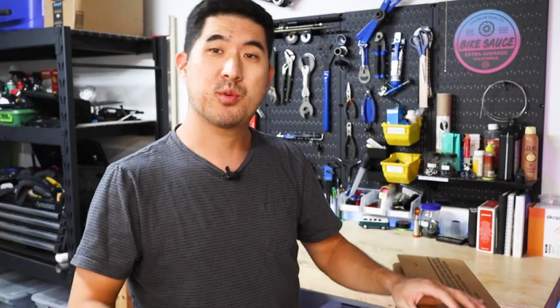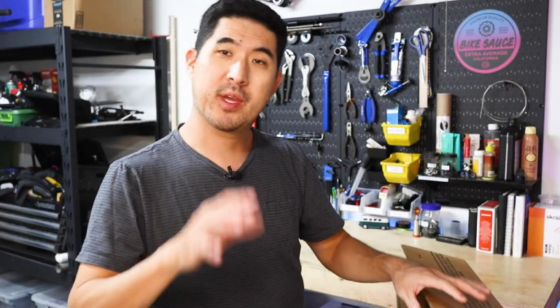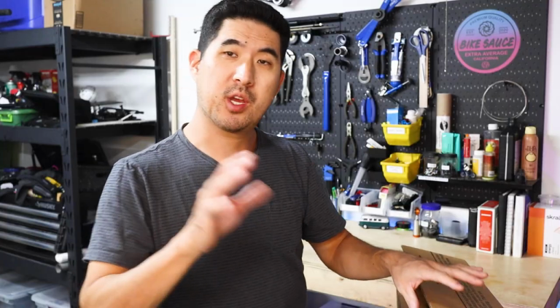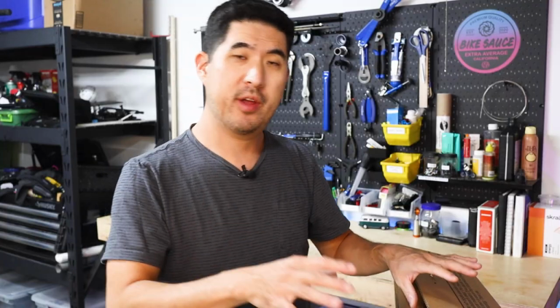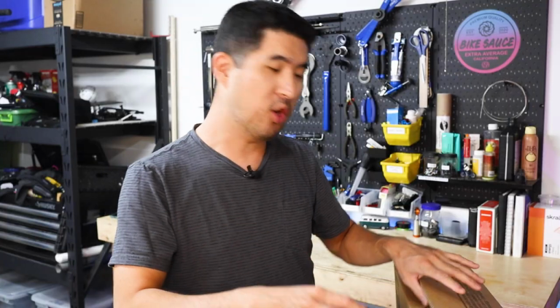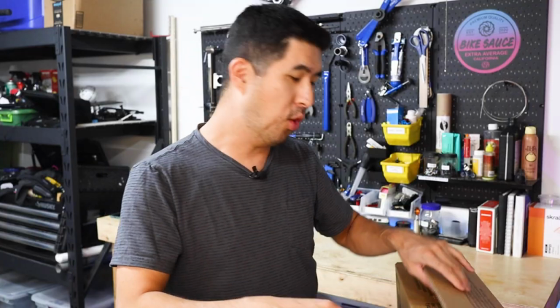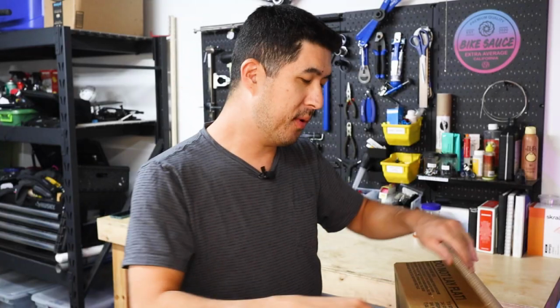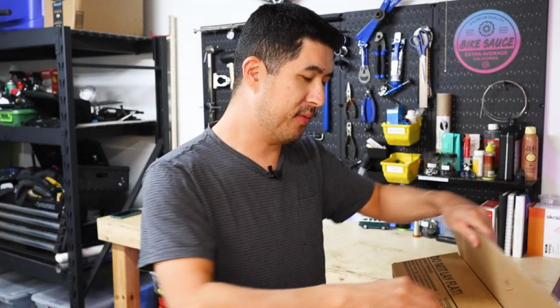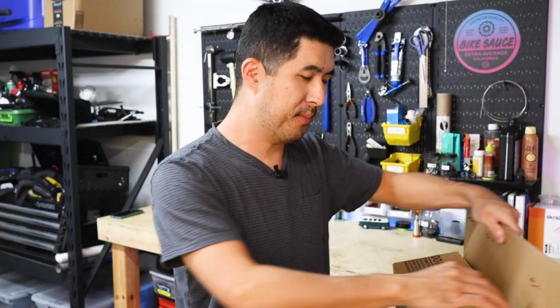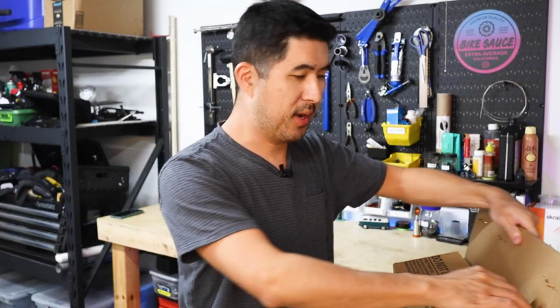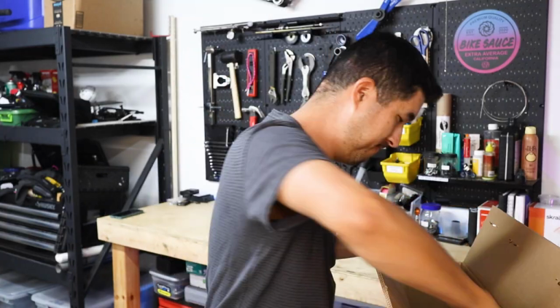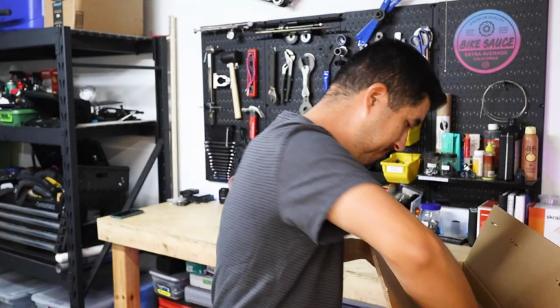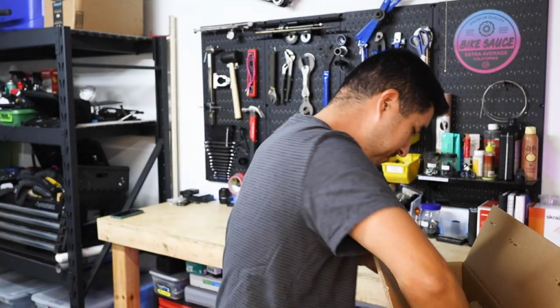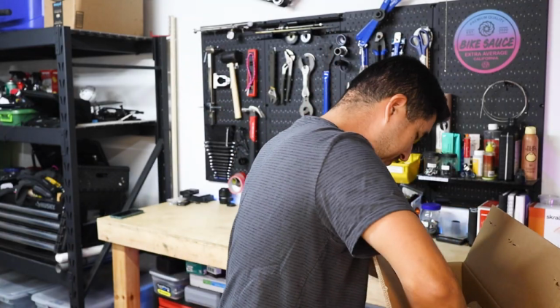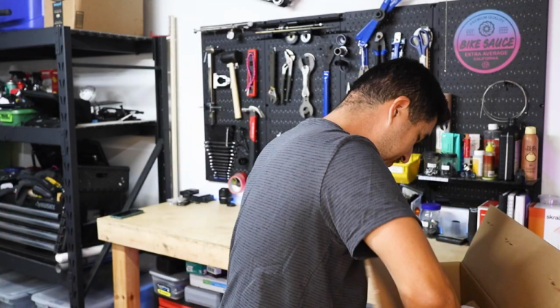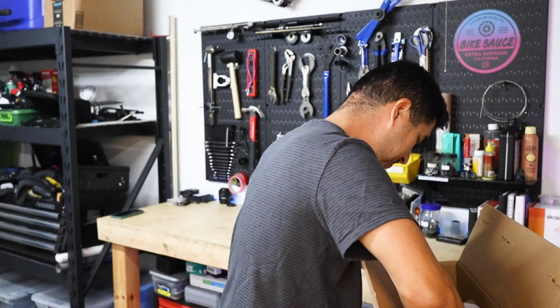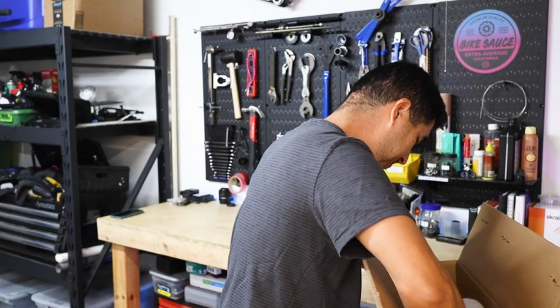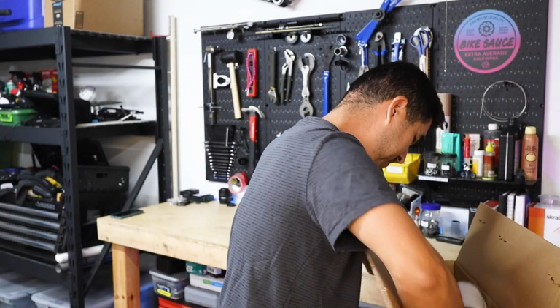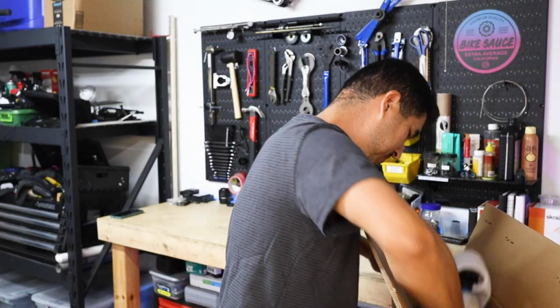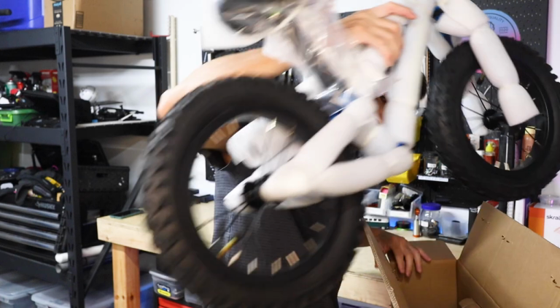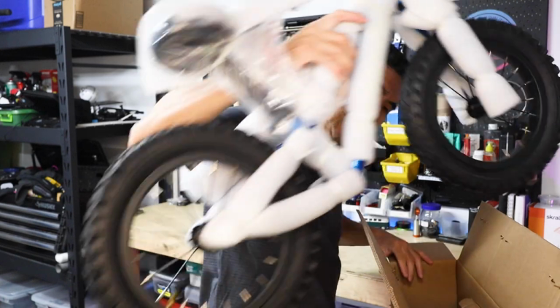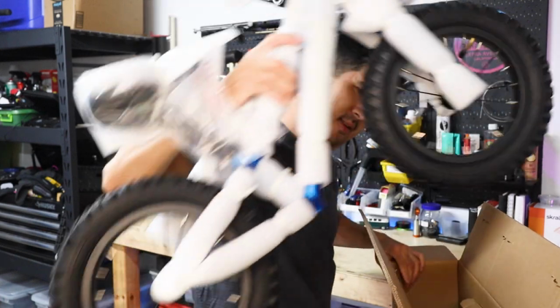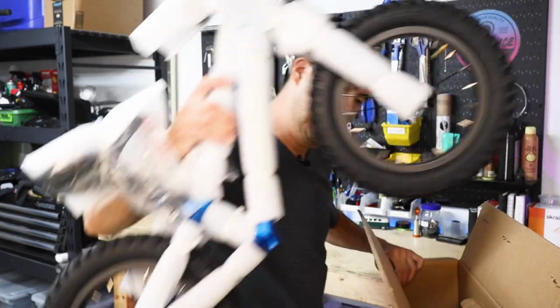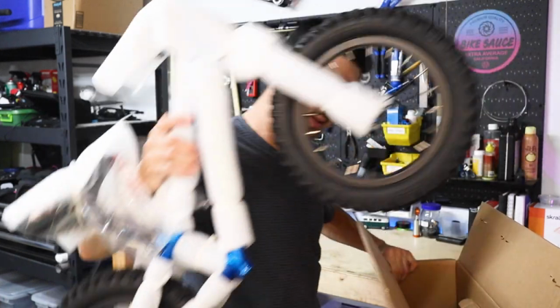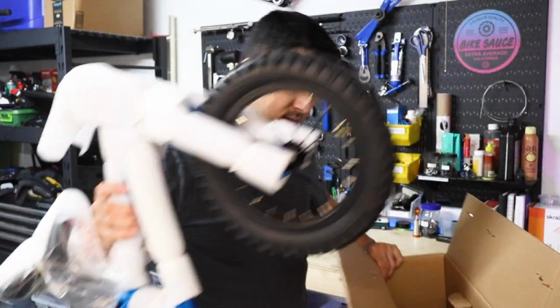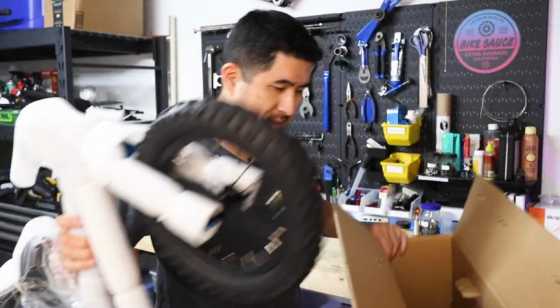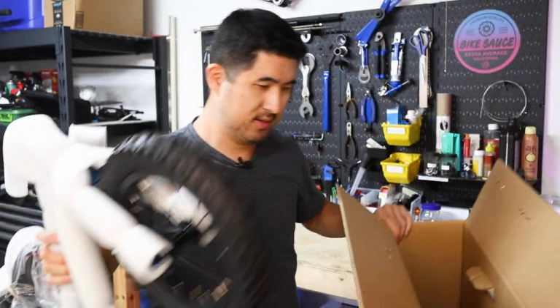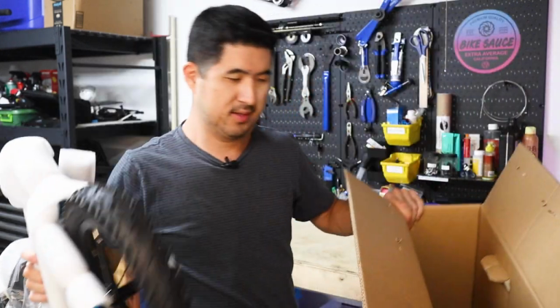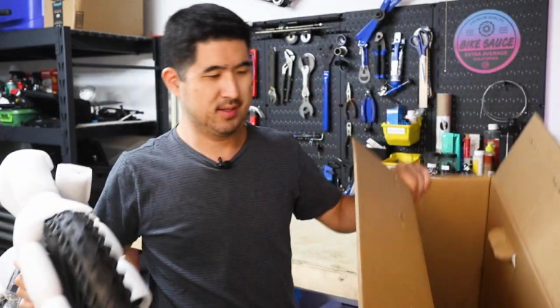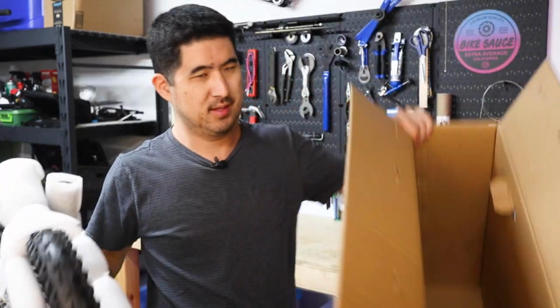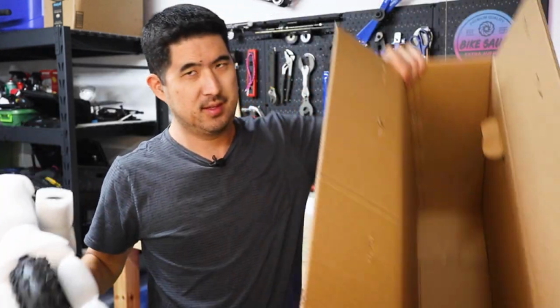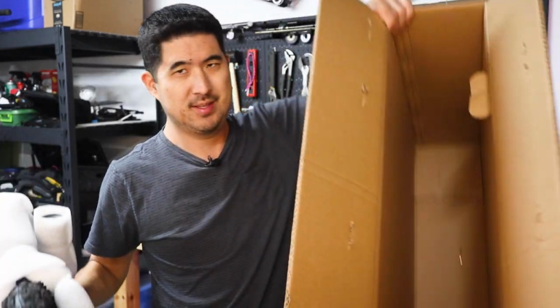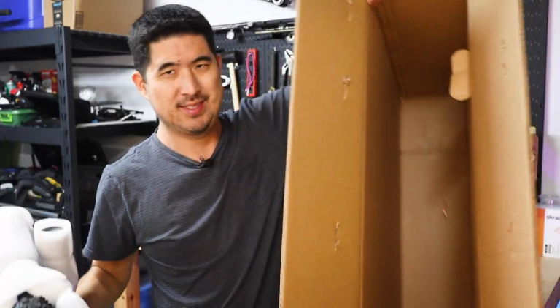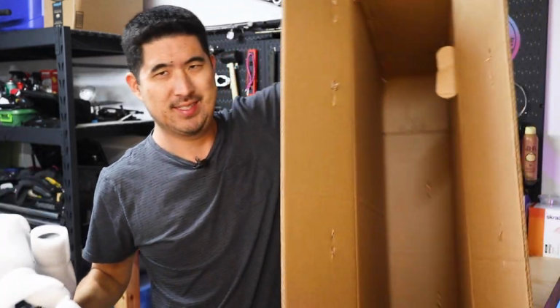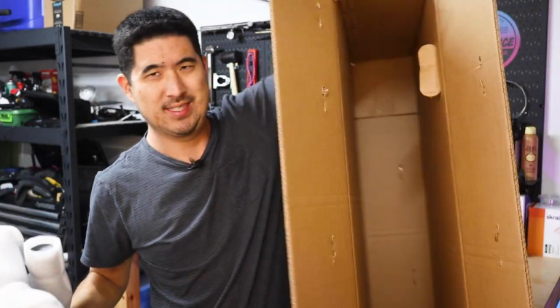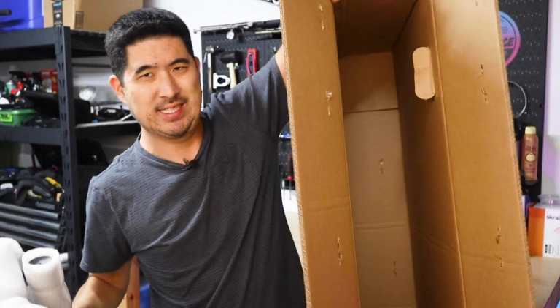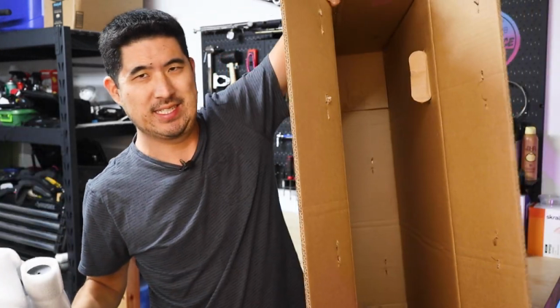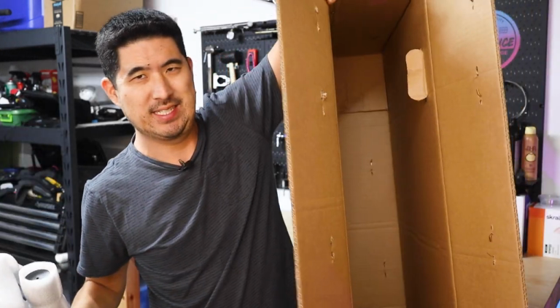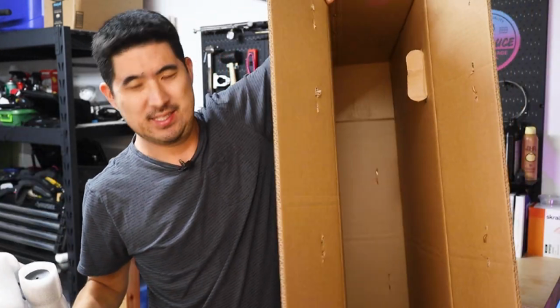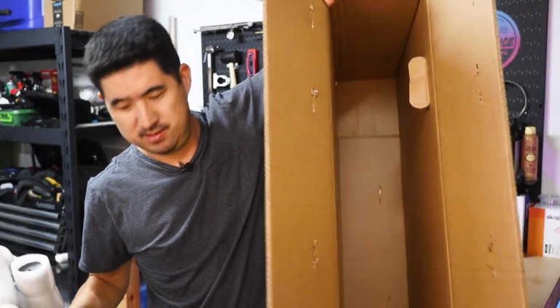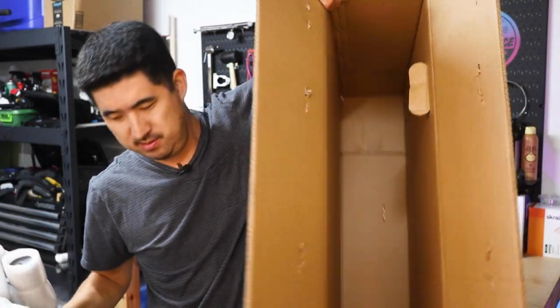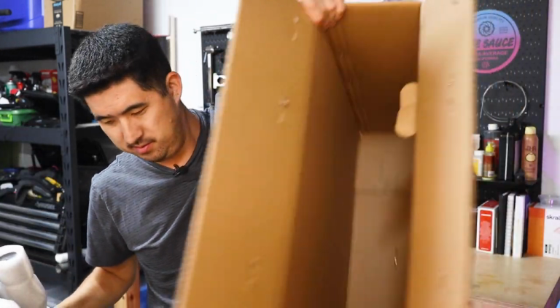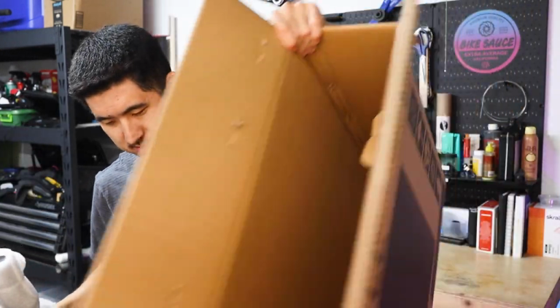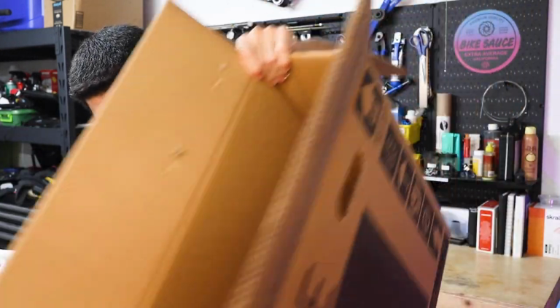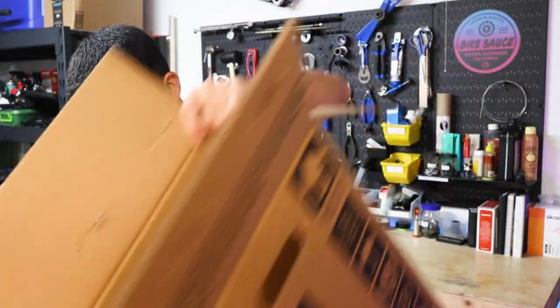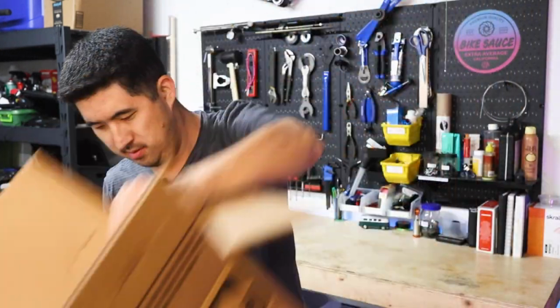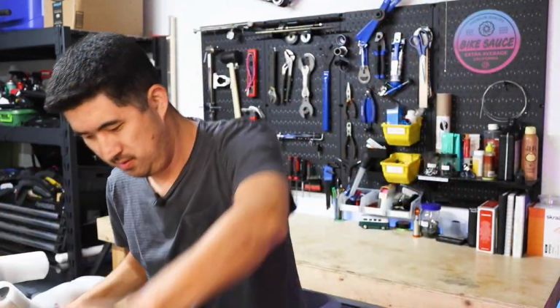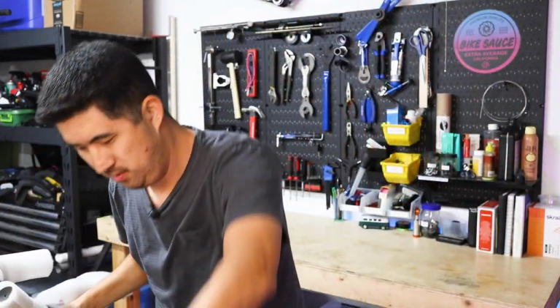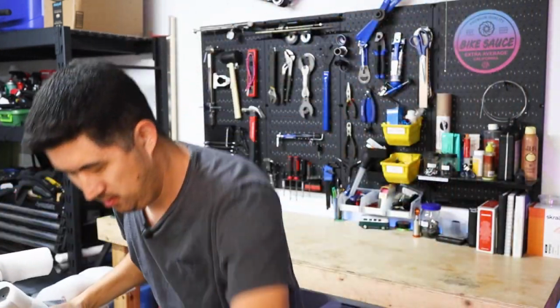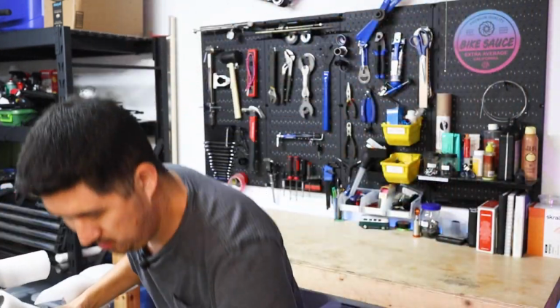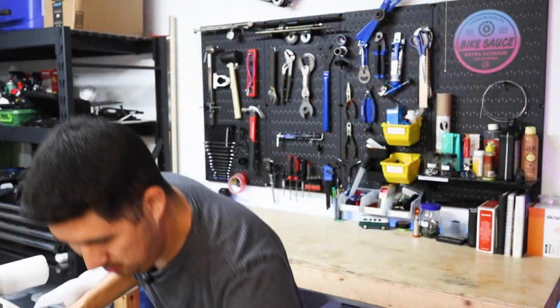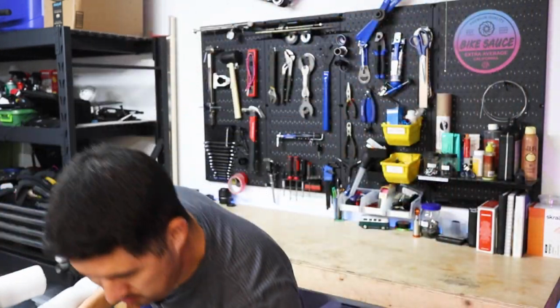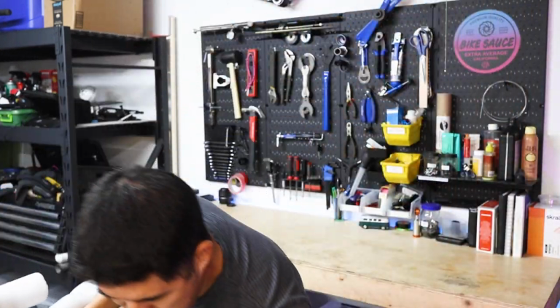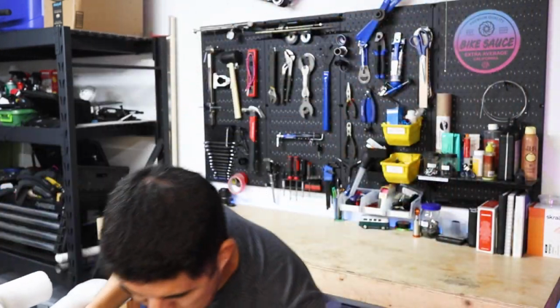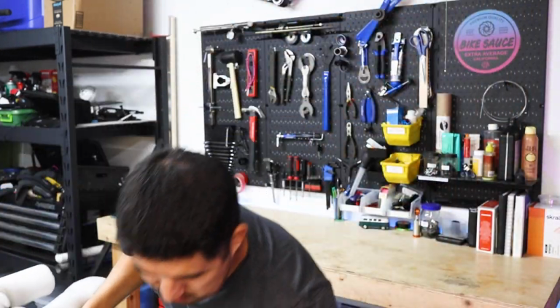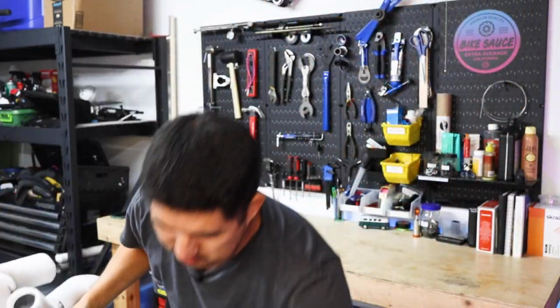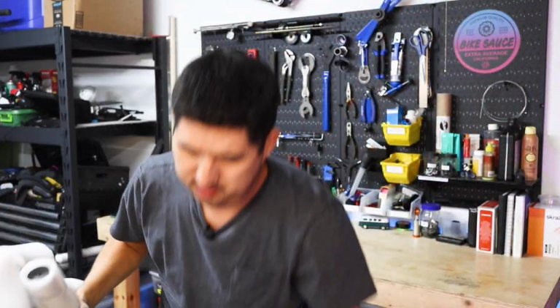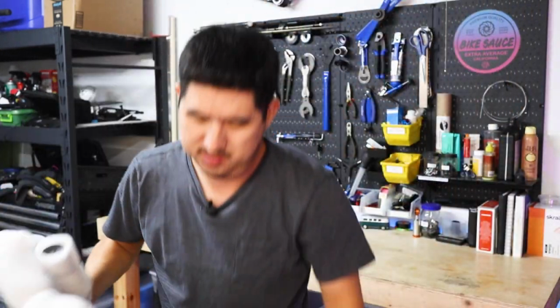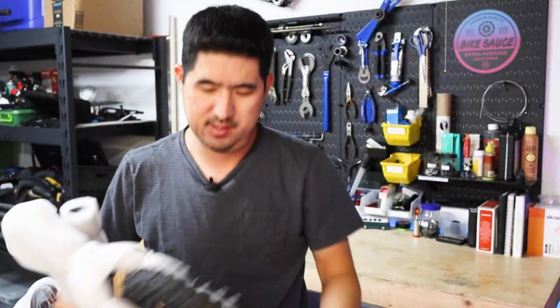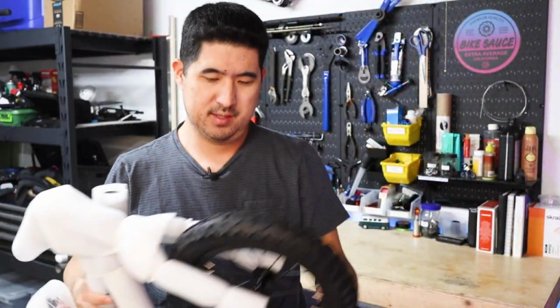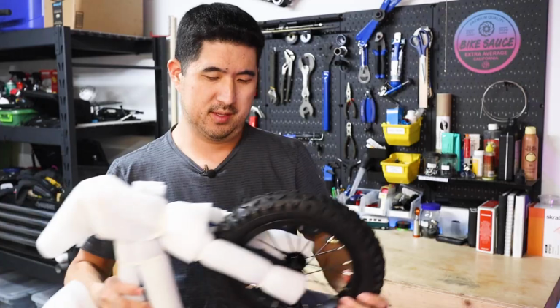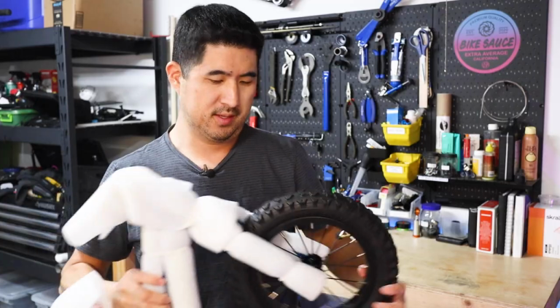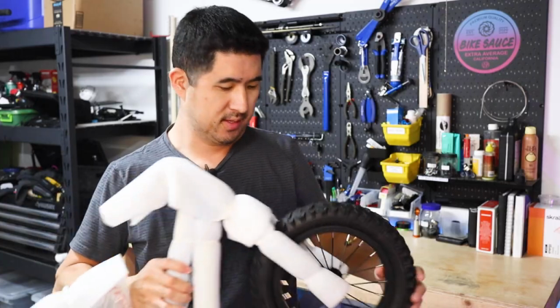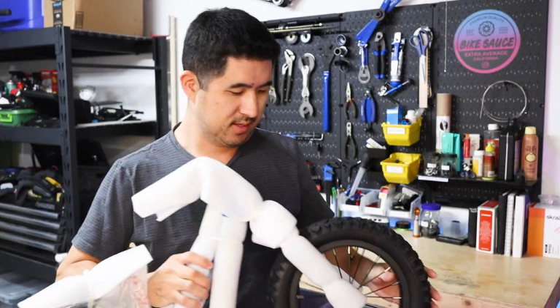We can go ahead and open up the box and pull out the bike. It's all packaged up together and it's the only thing in the box — there aren't any manuals or parts boxes that you need to be looking for.